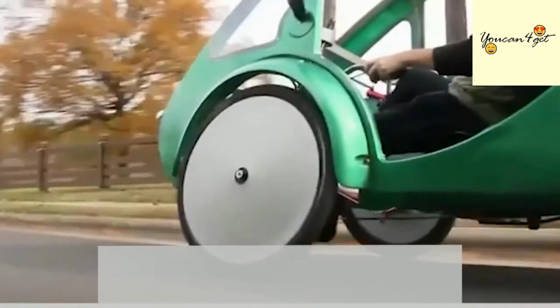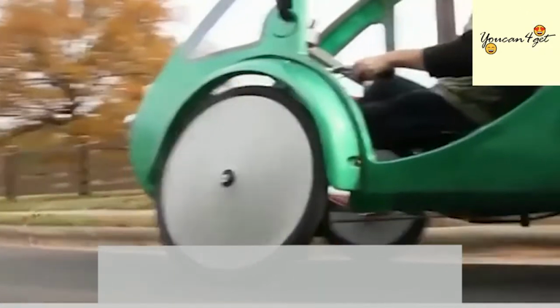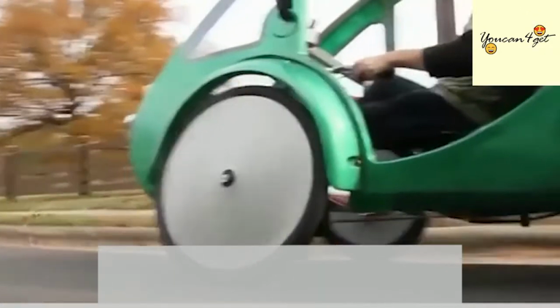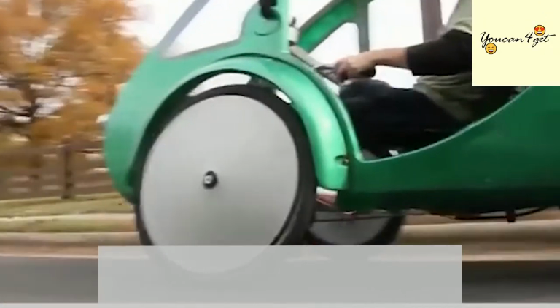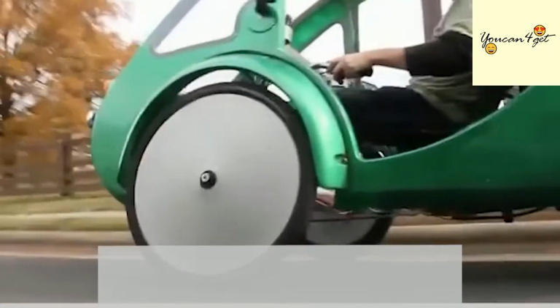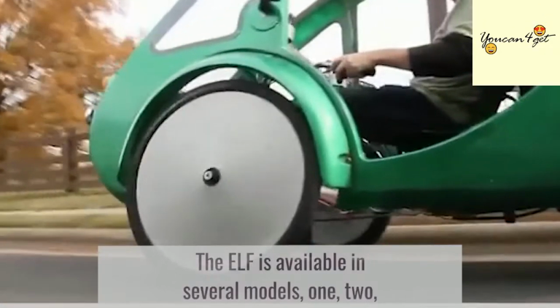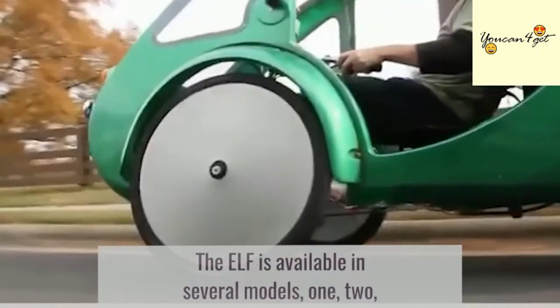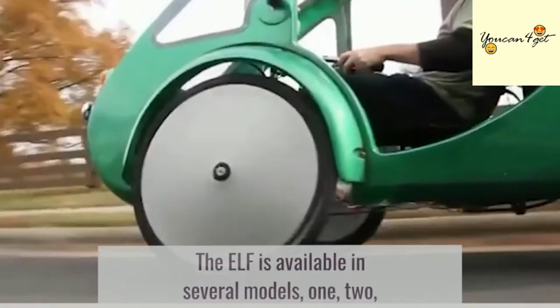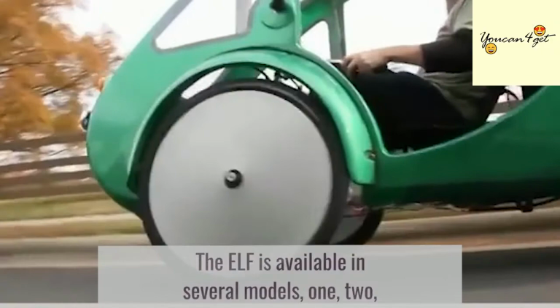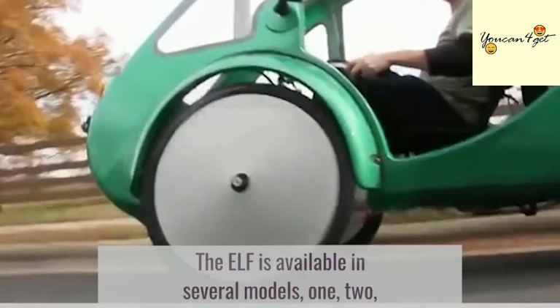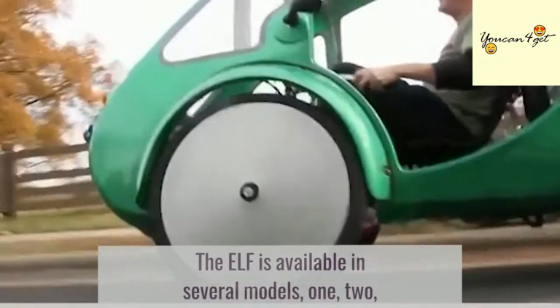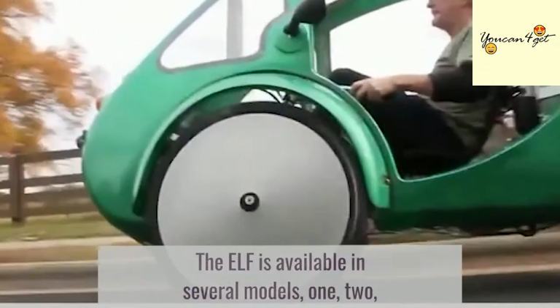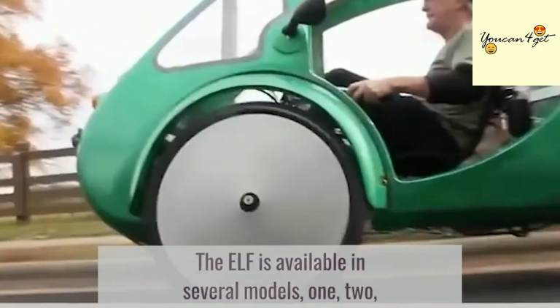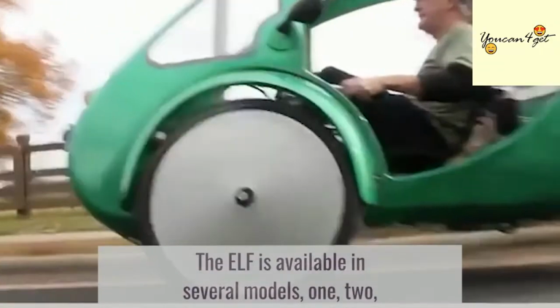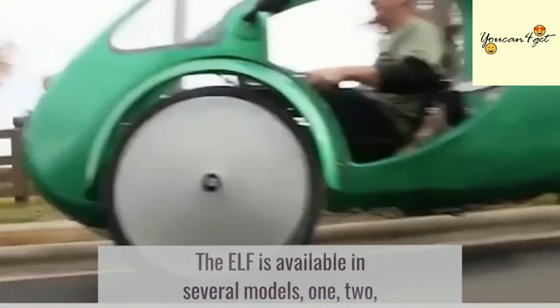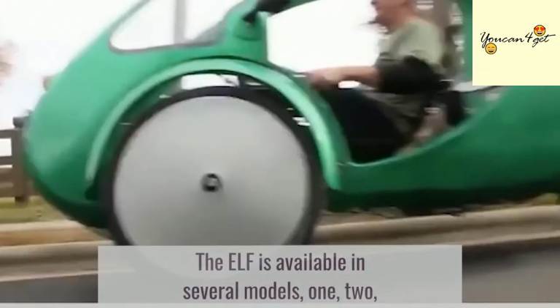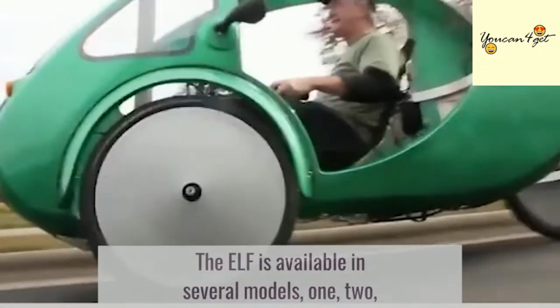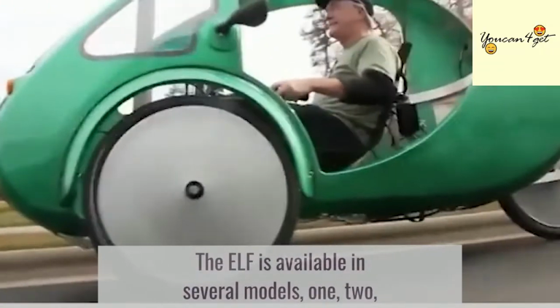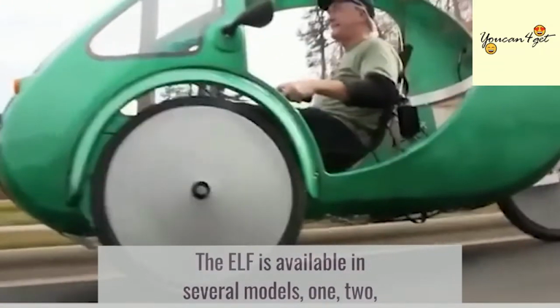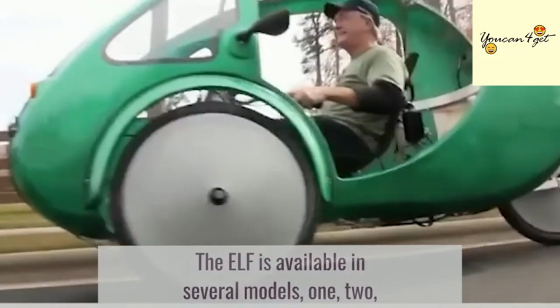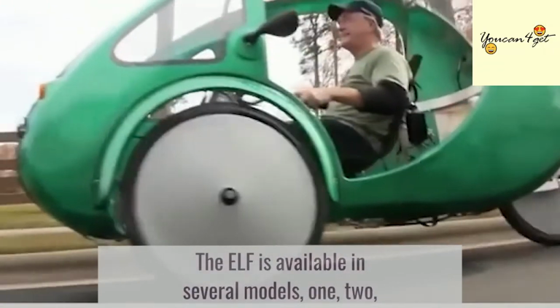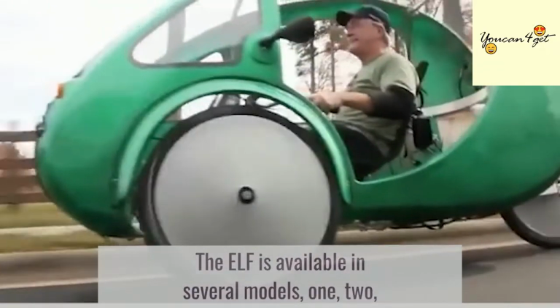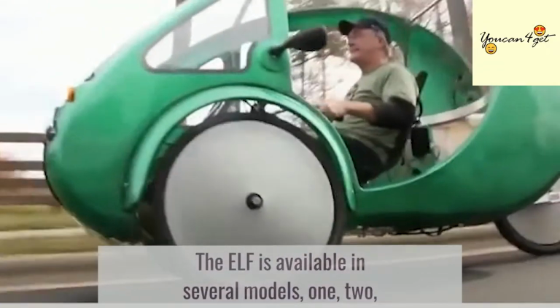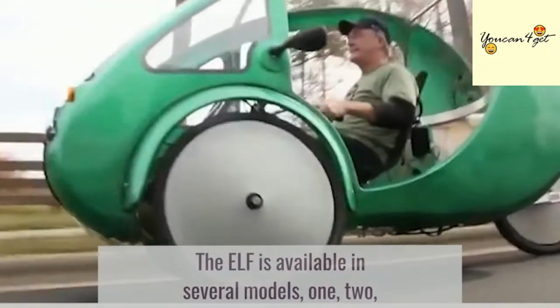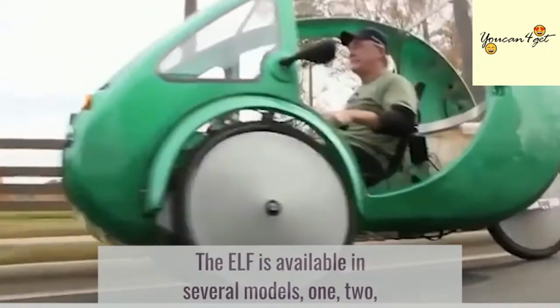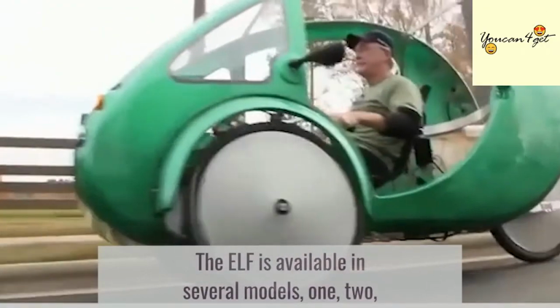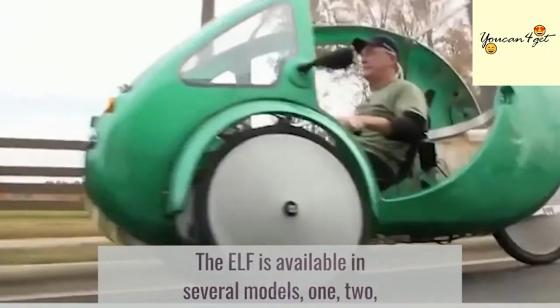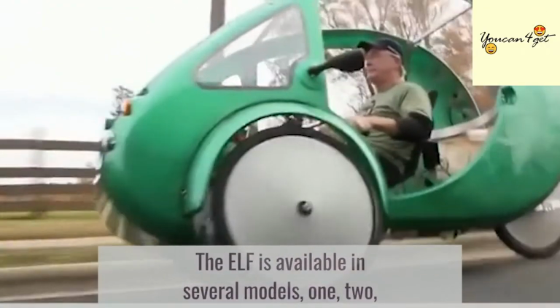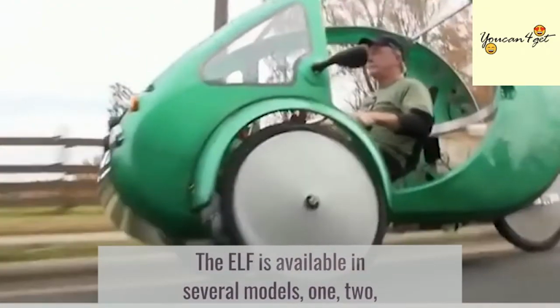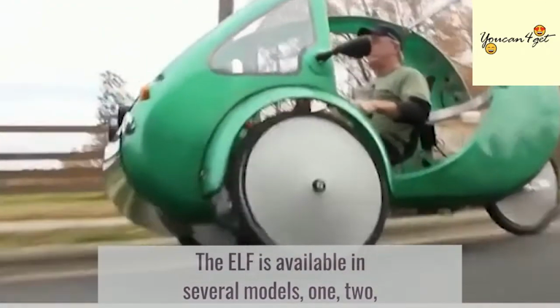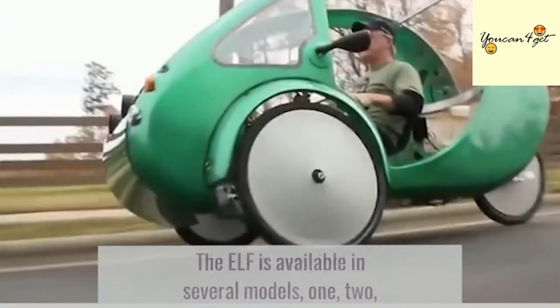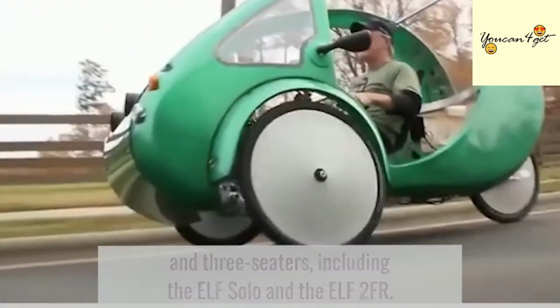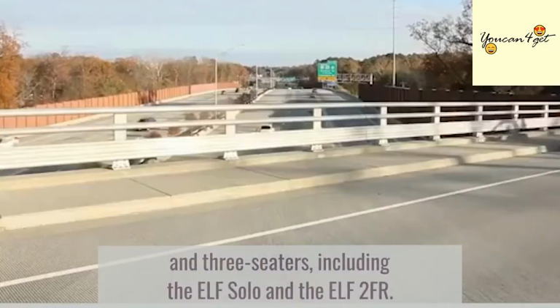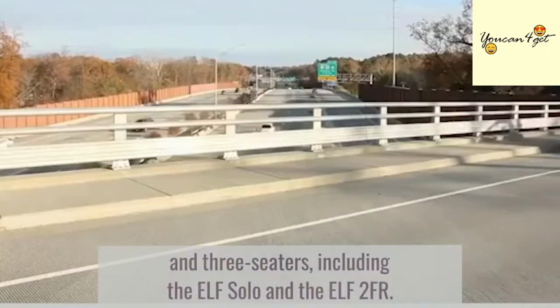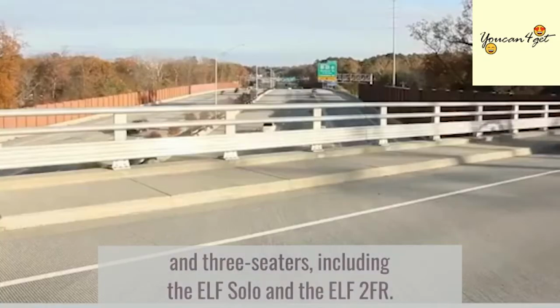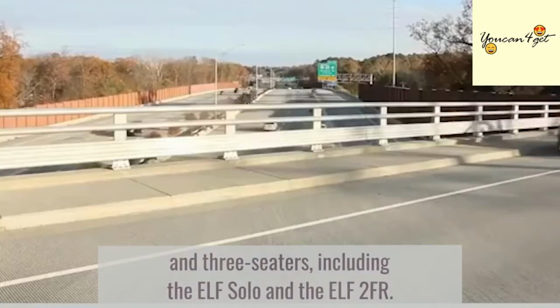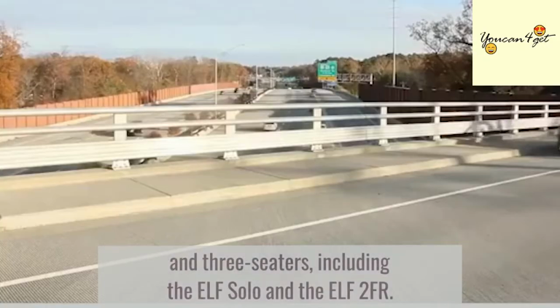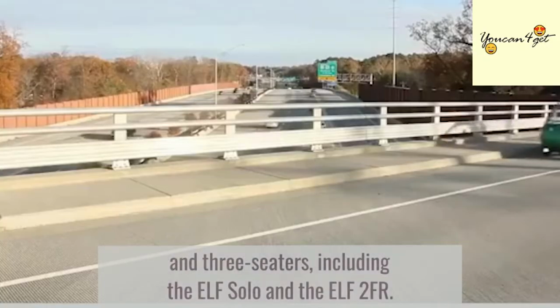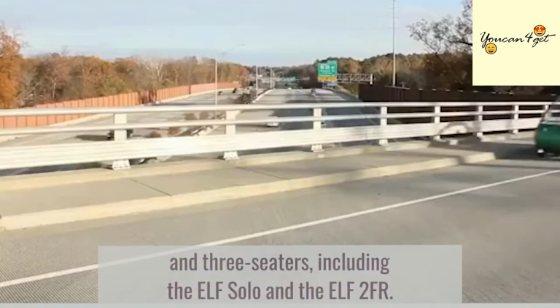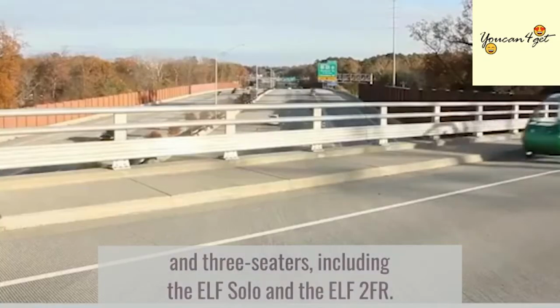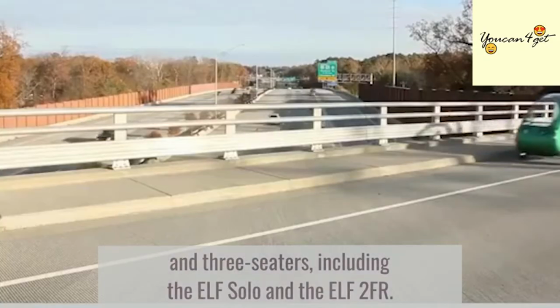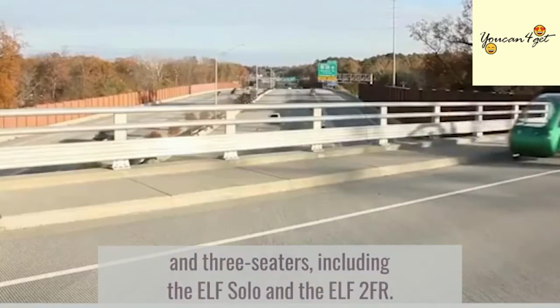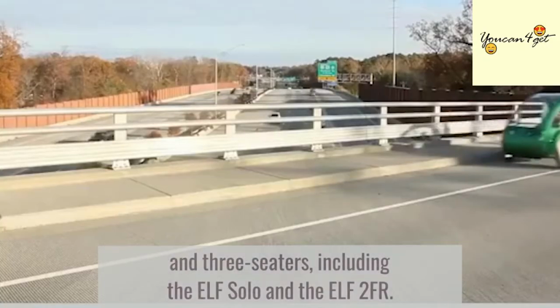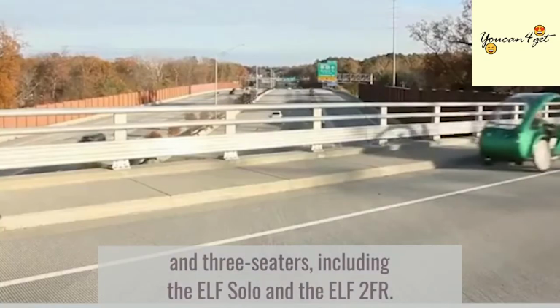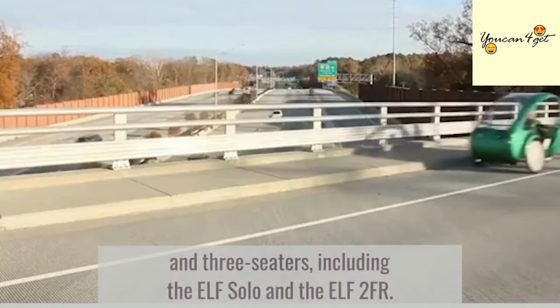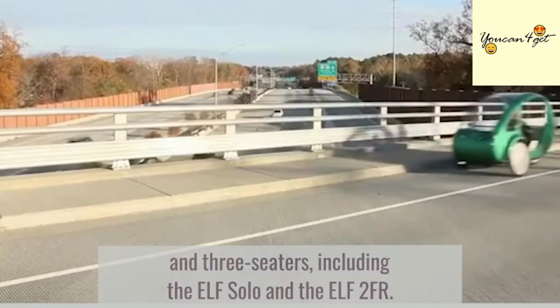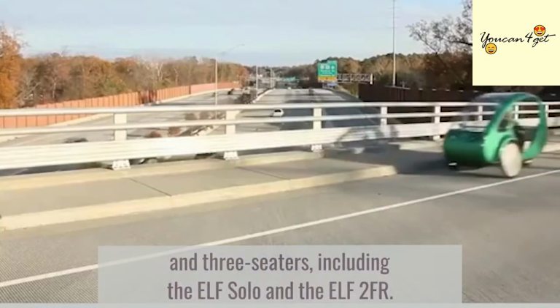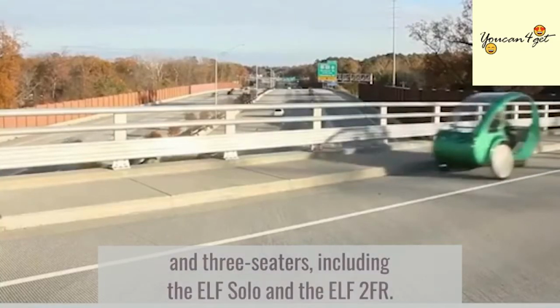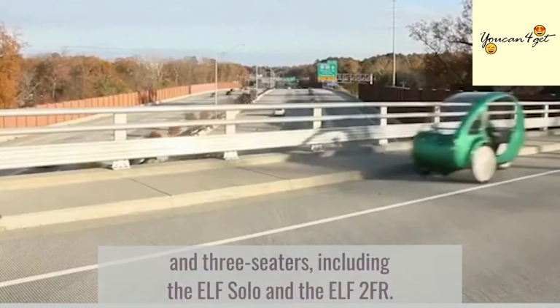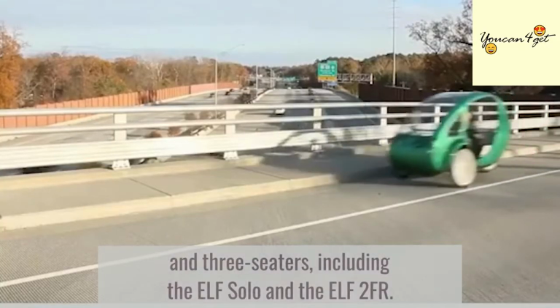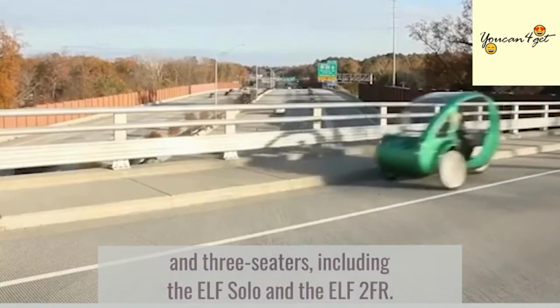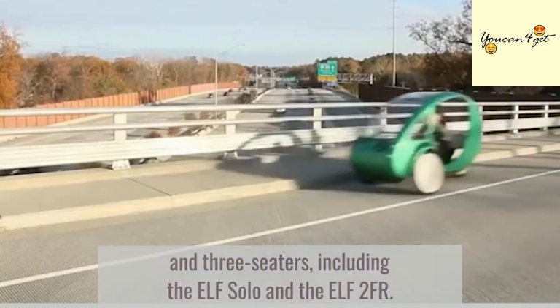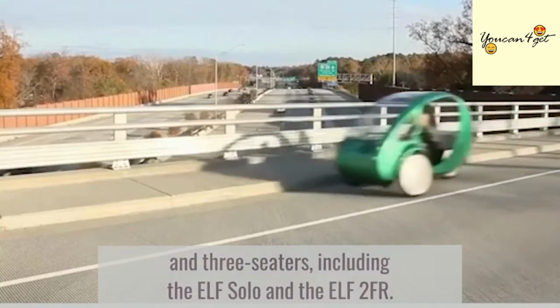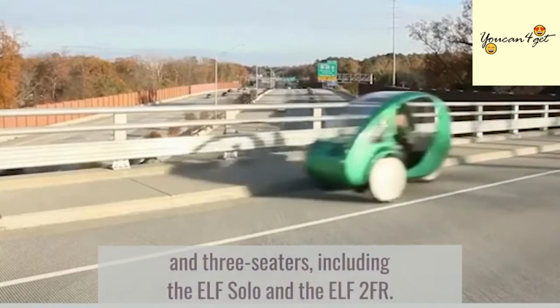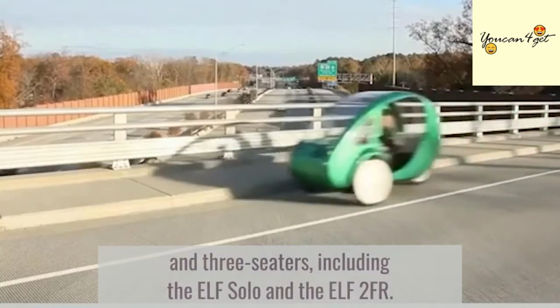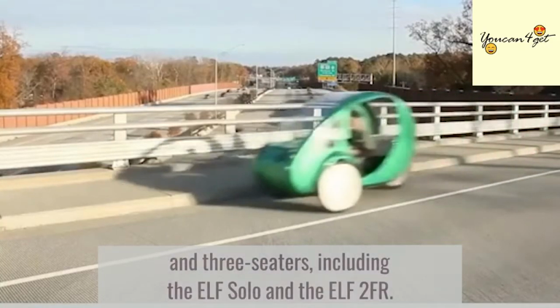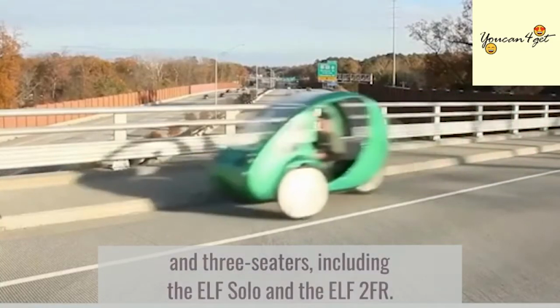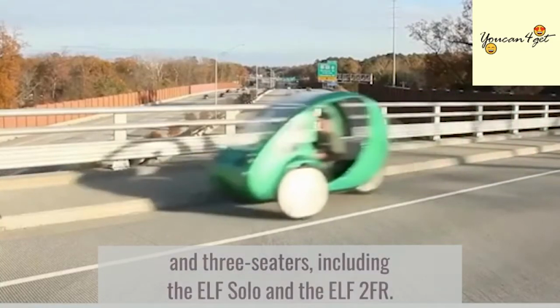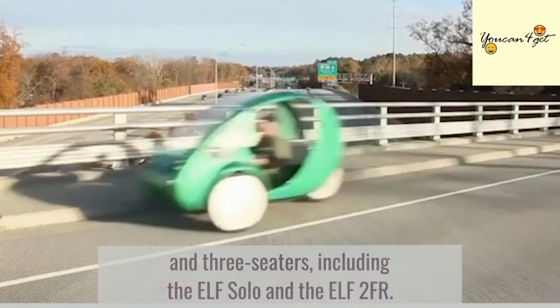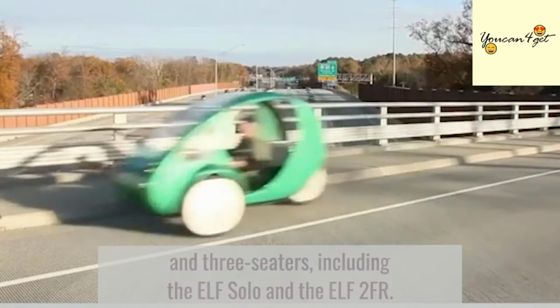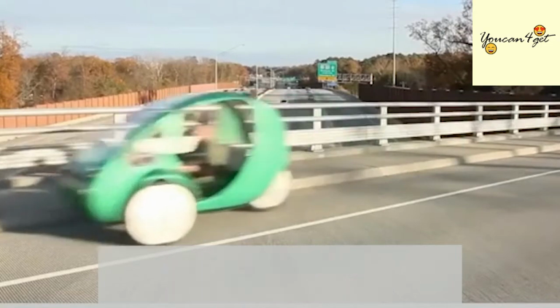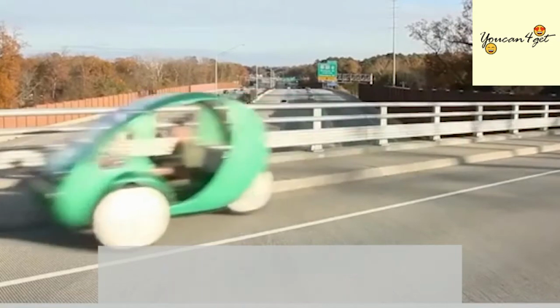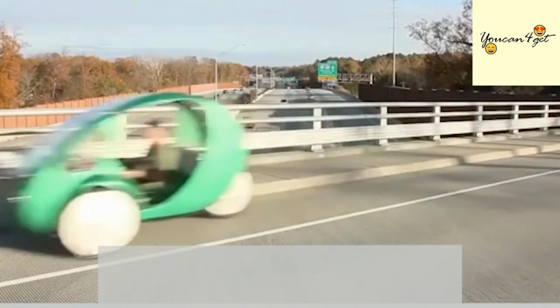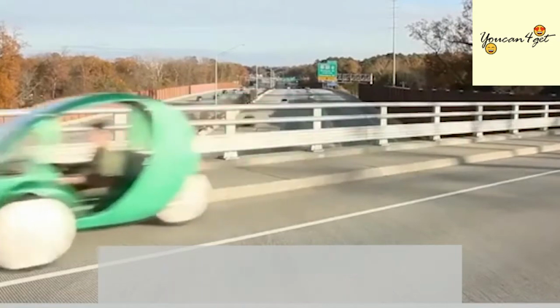The ELF is available in several models — 1, 2, and 3 seaters — including the ELF Solo and the ELF 2FR.